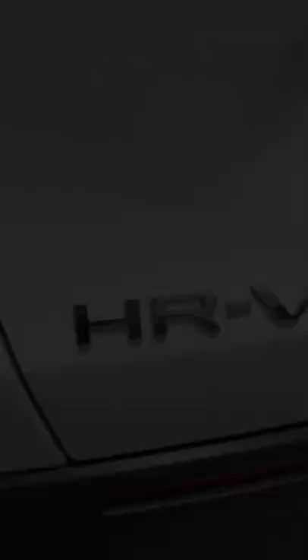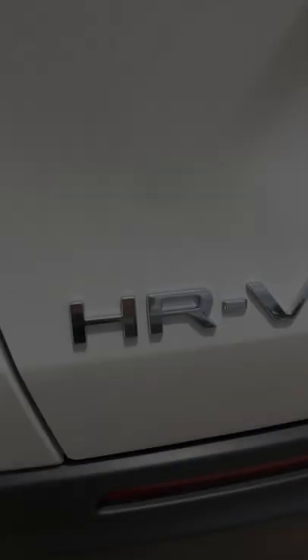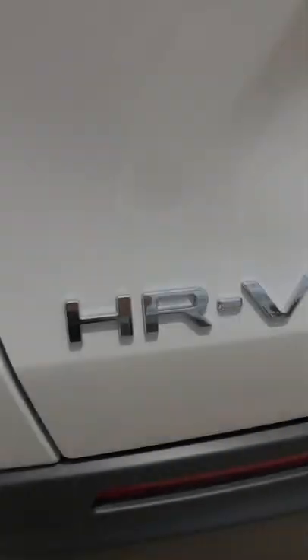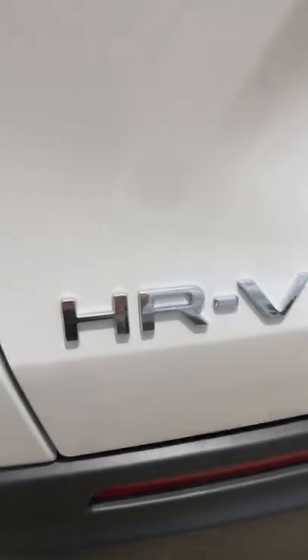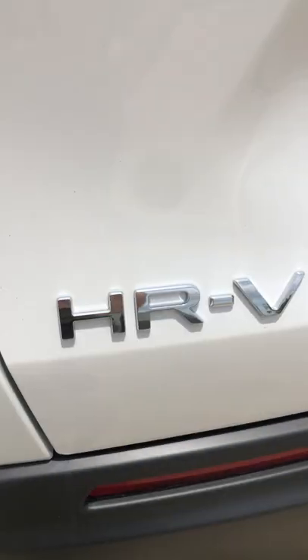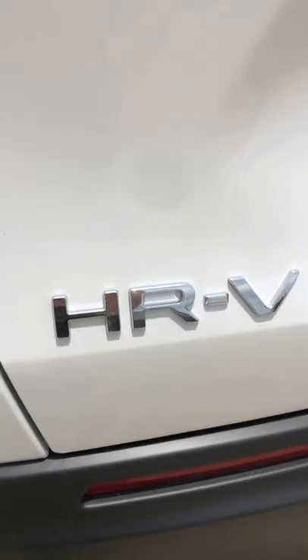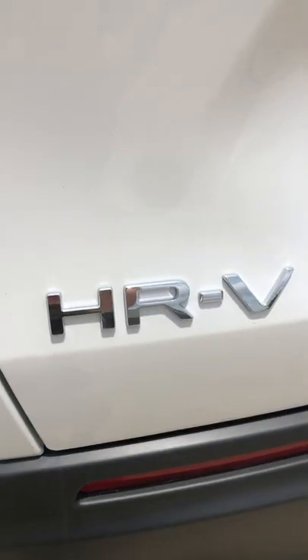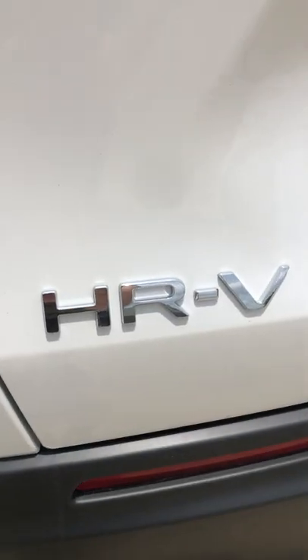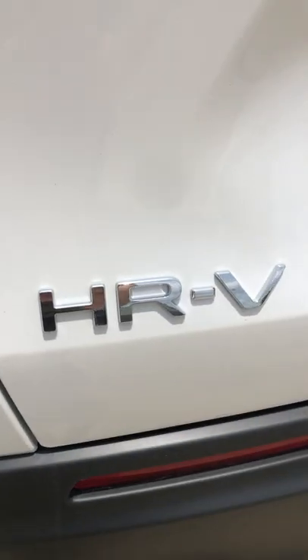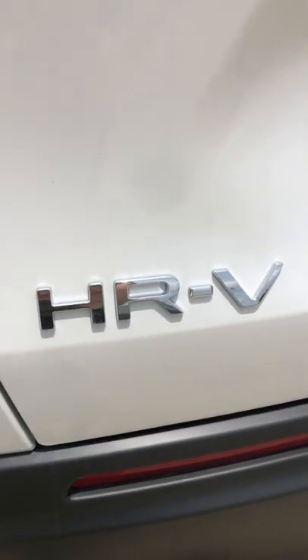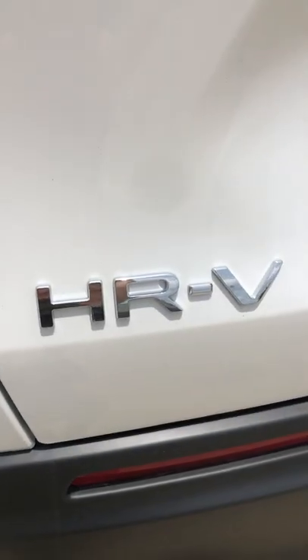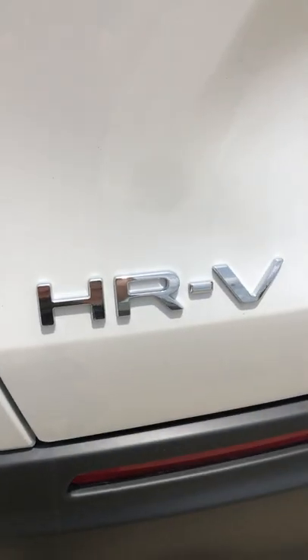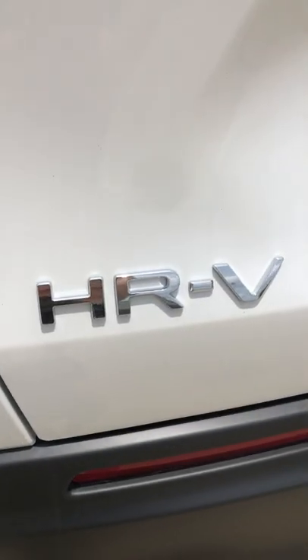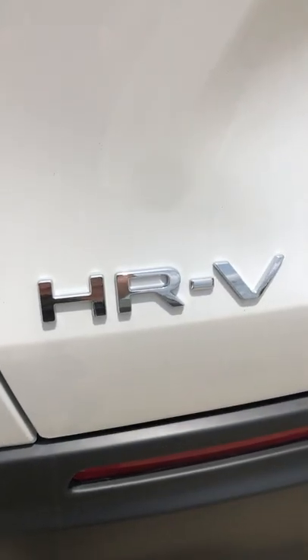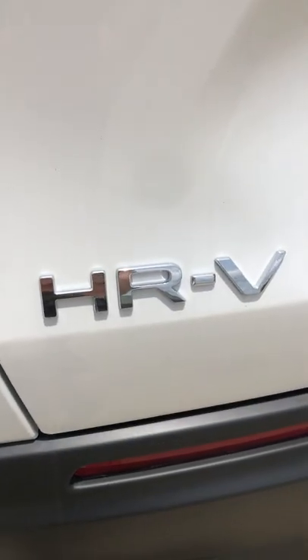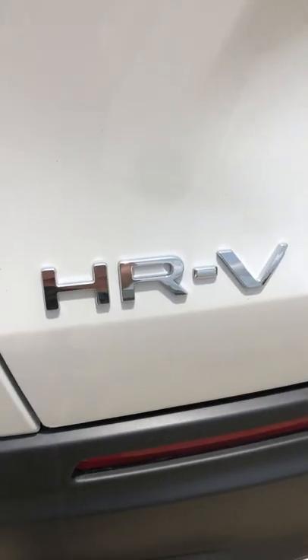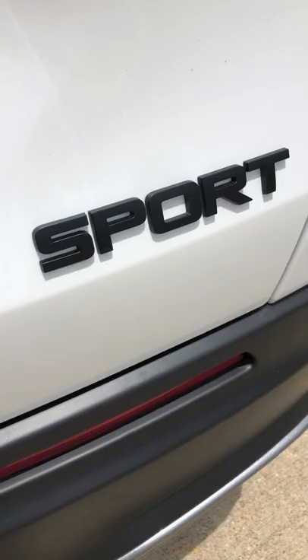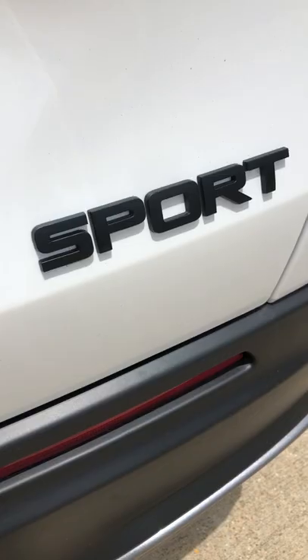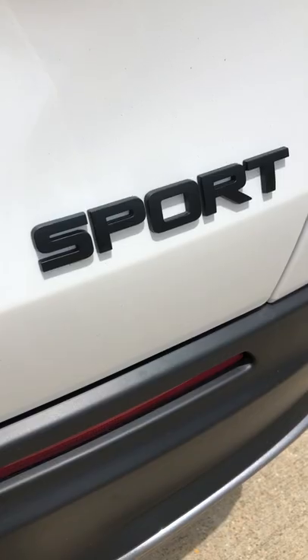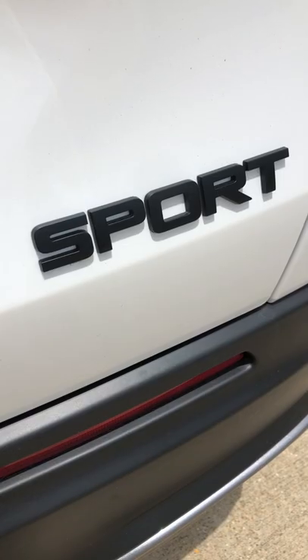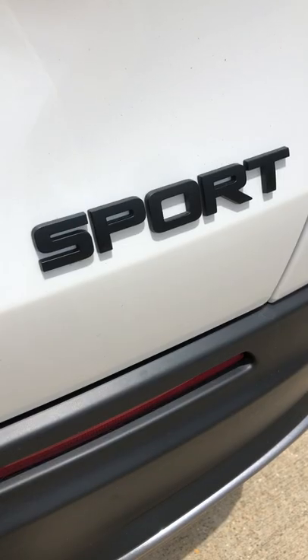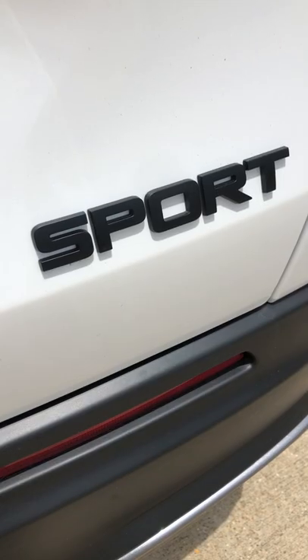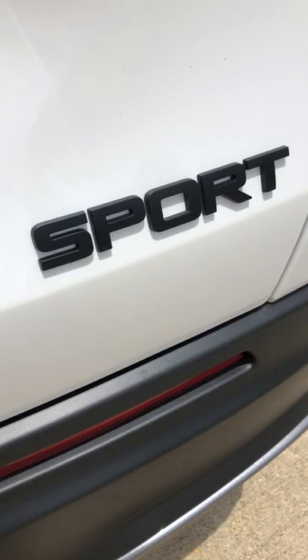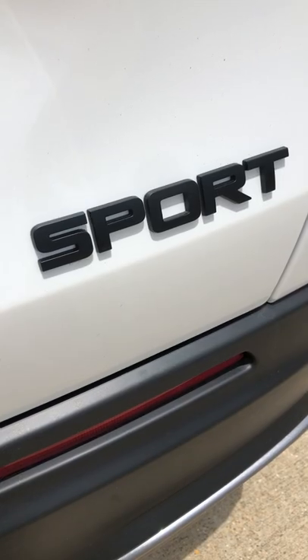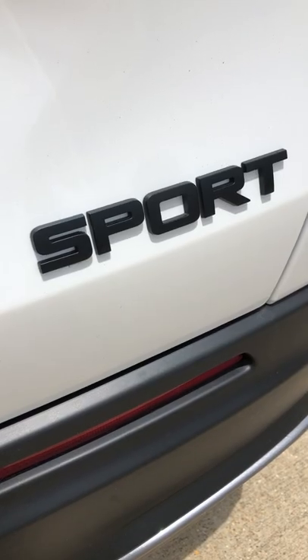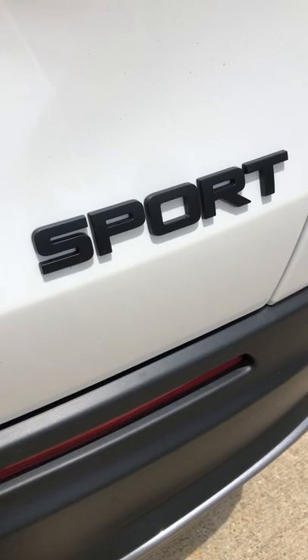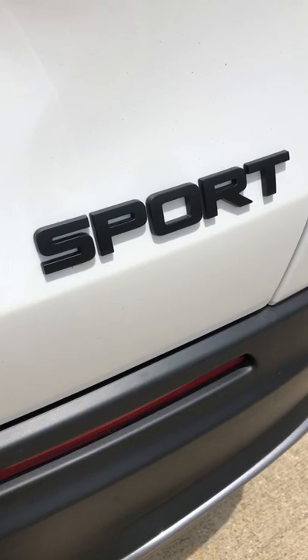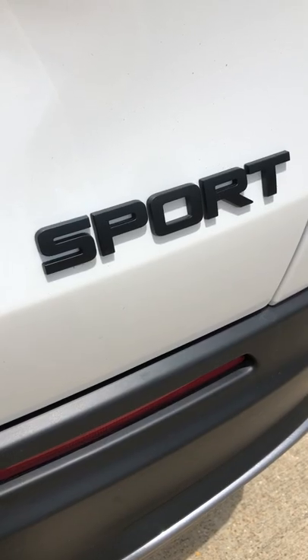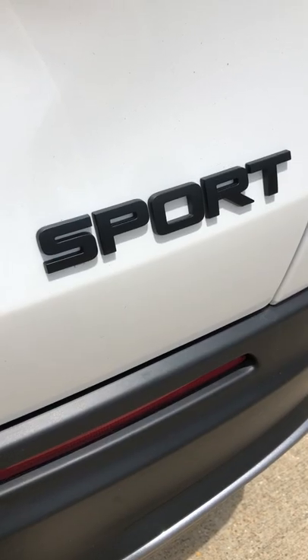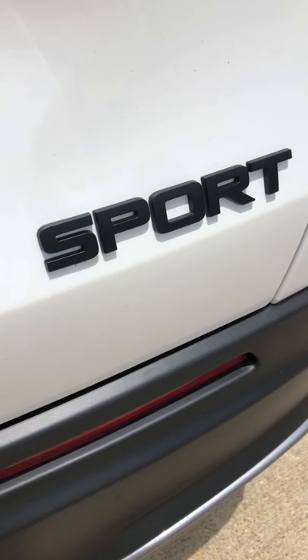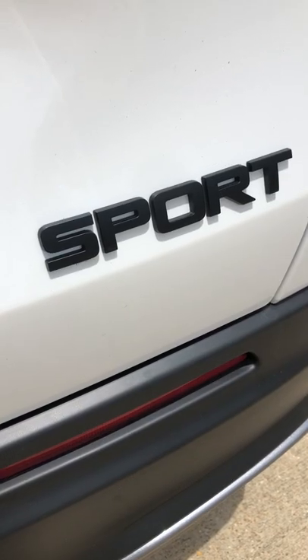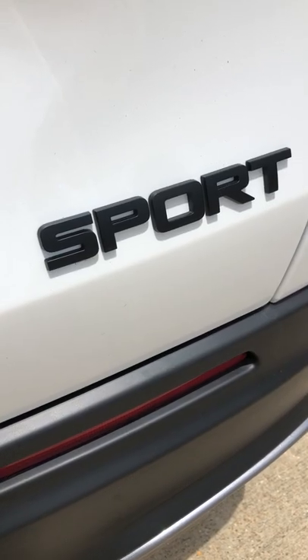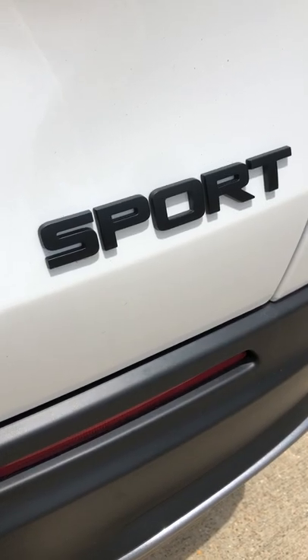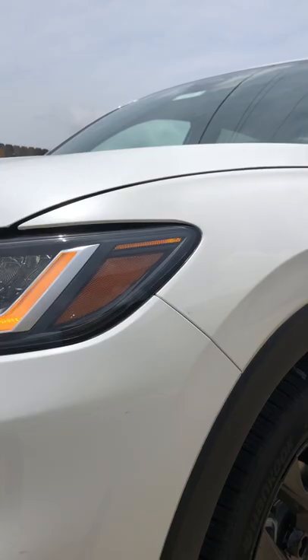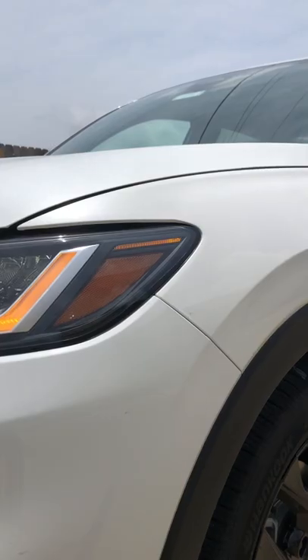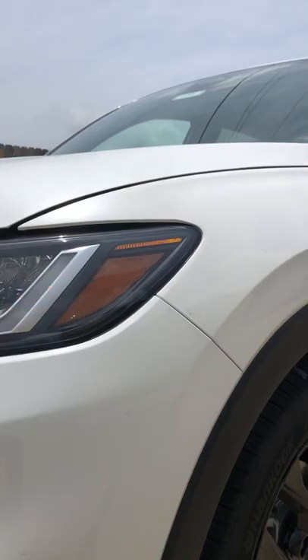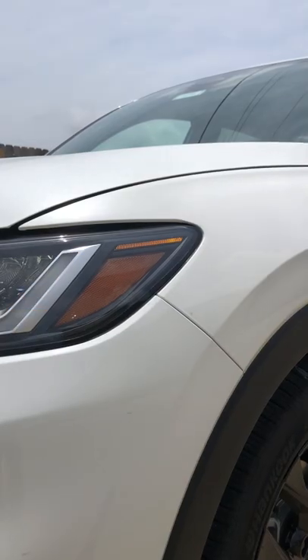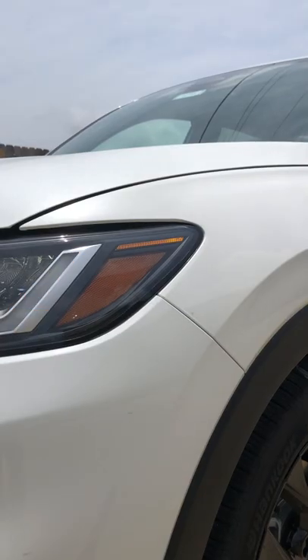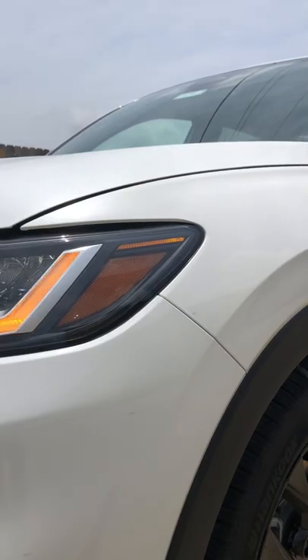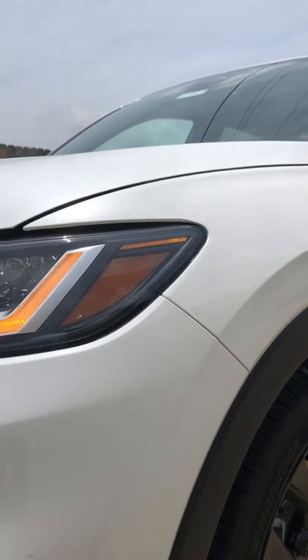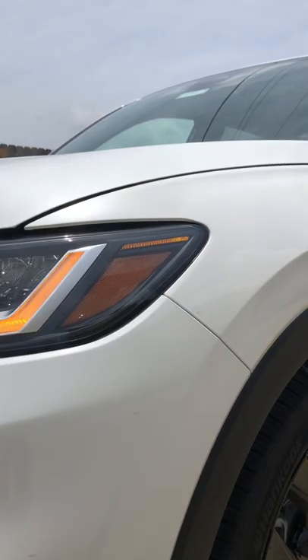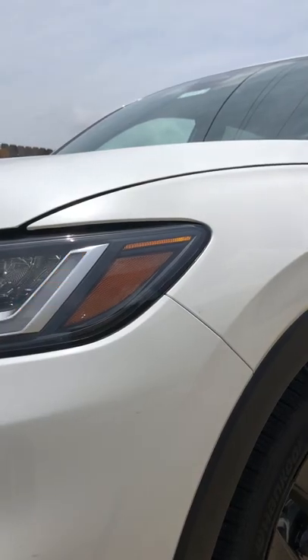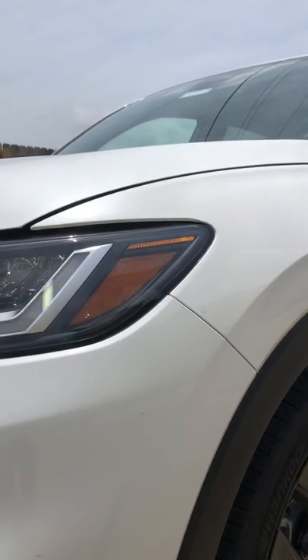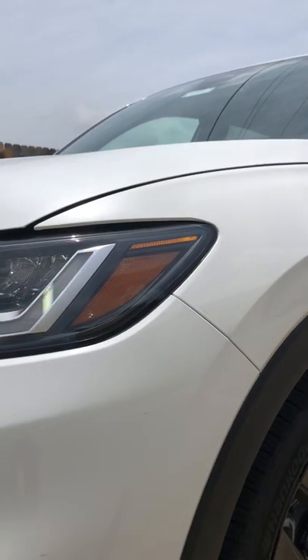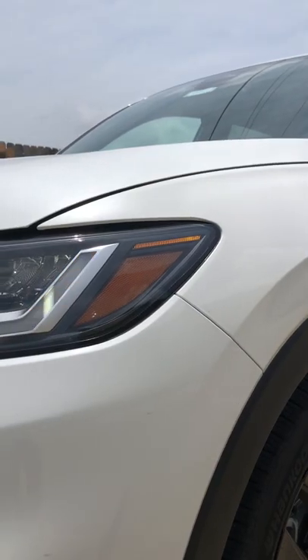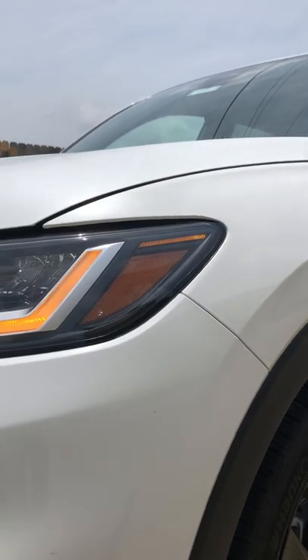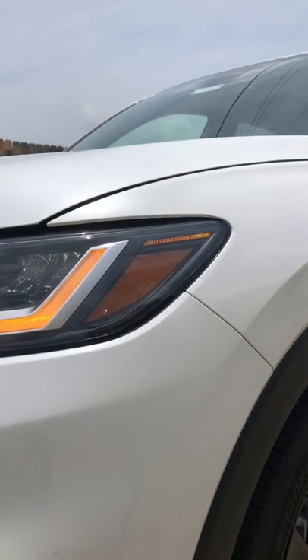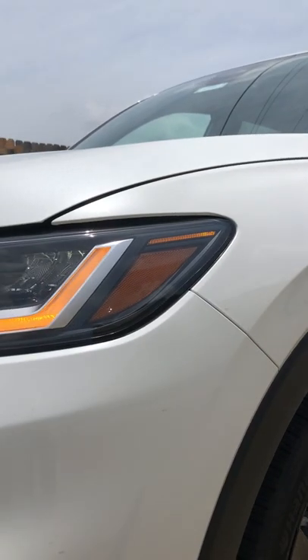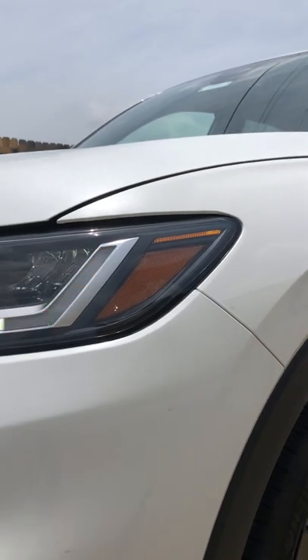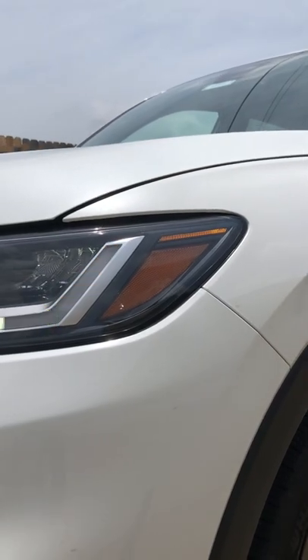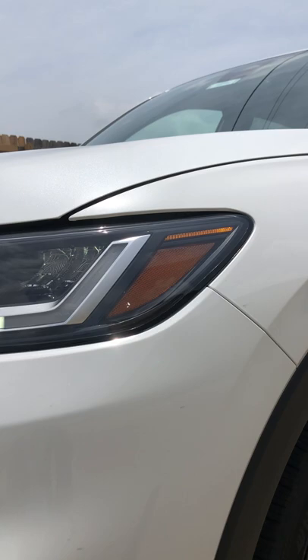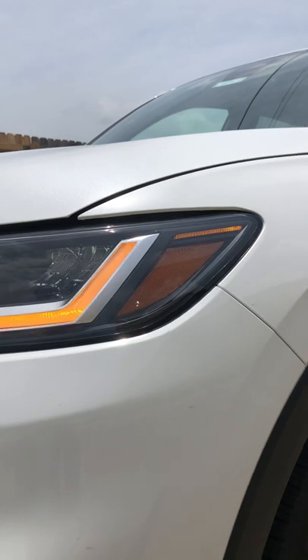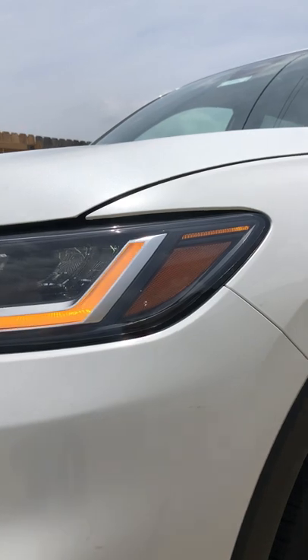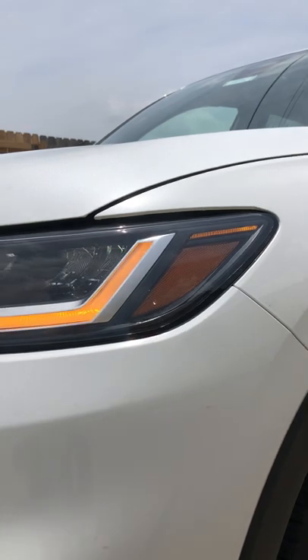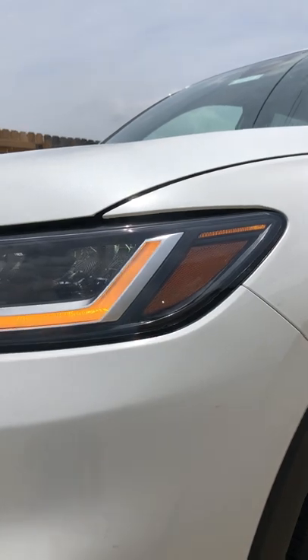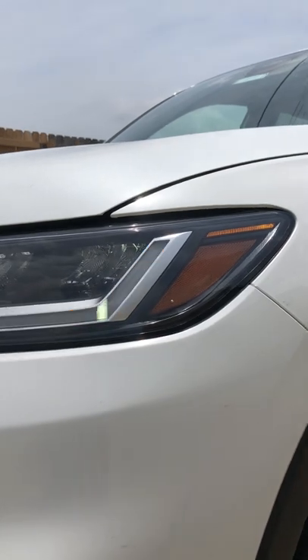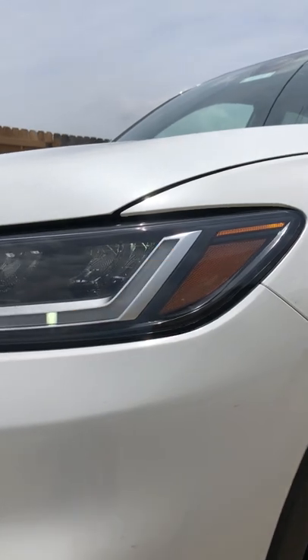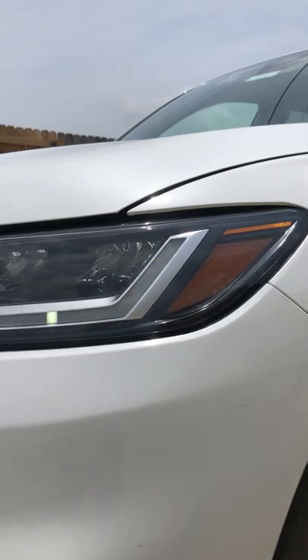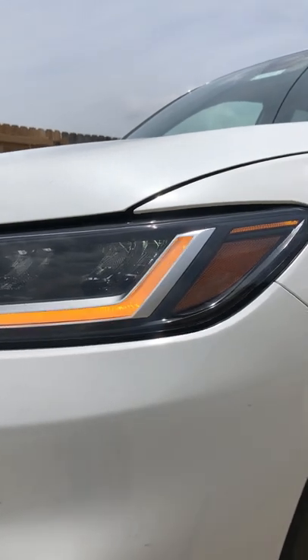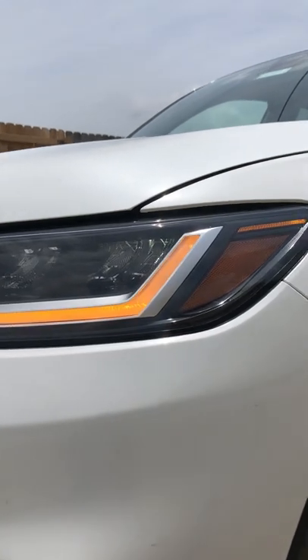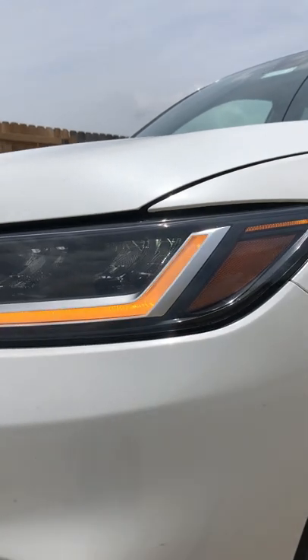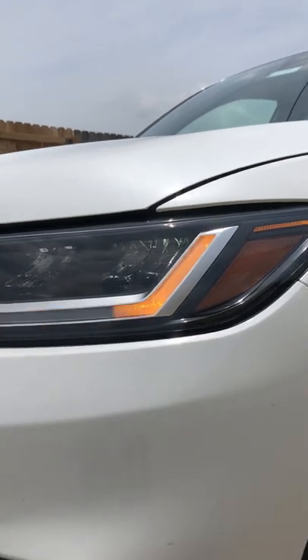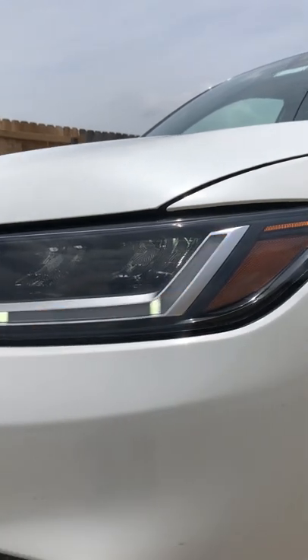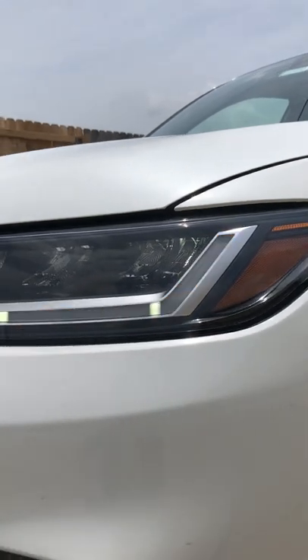Here are fast facts about the 2023 Honda HR-V. There are 12 uses of LED lighting inside and out,